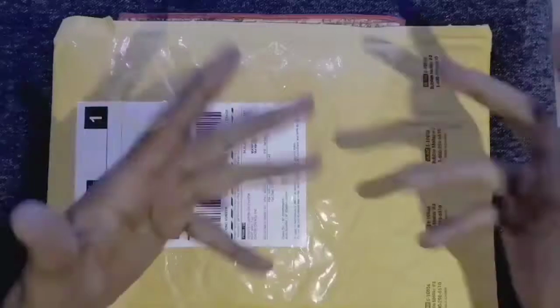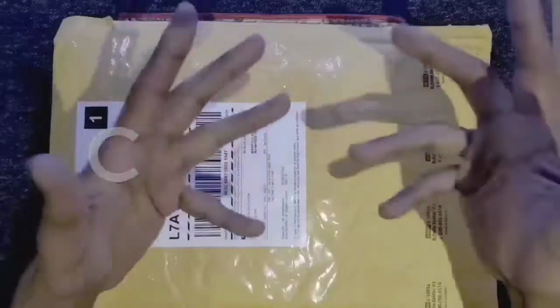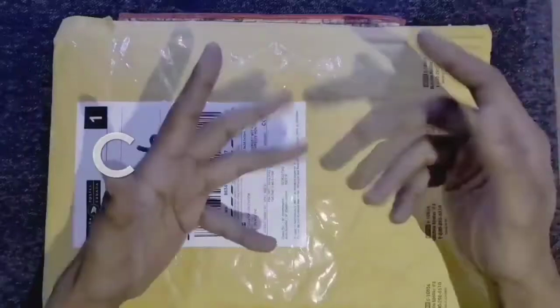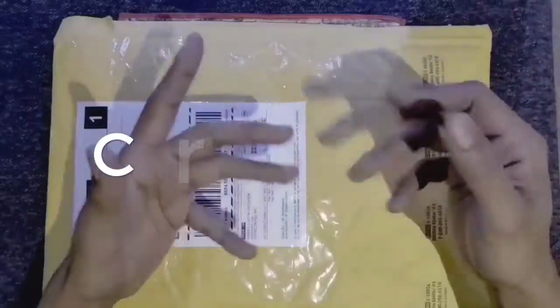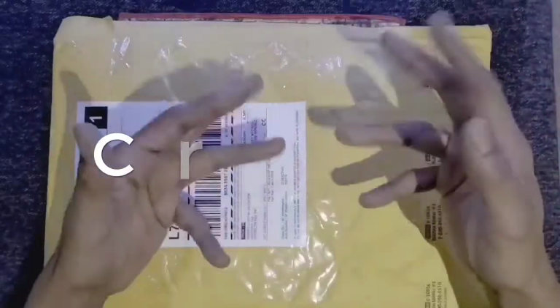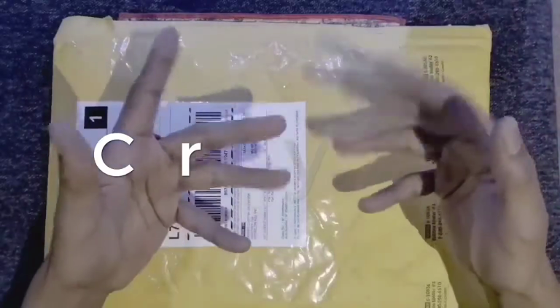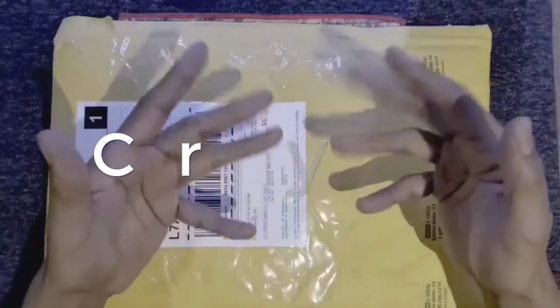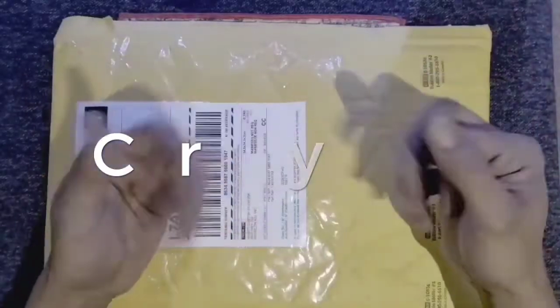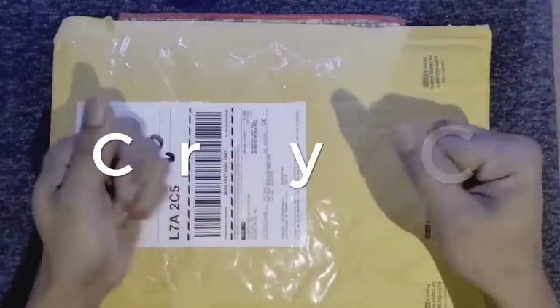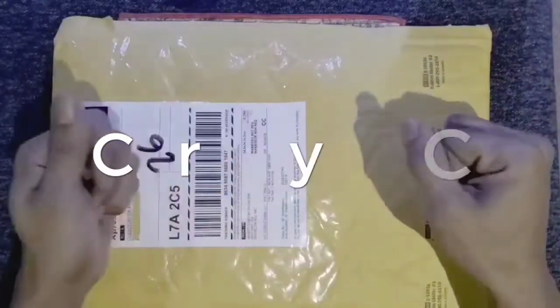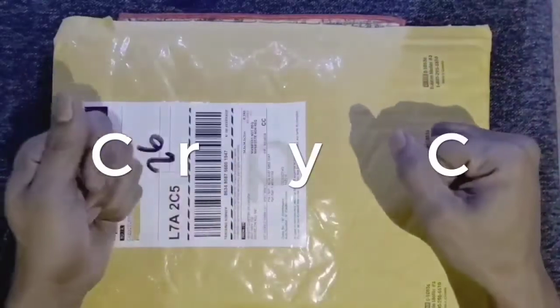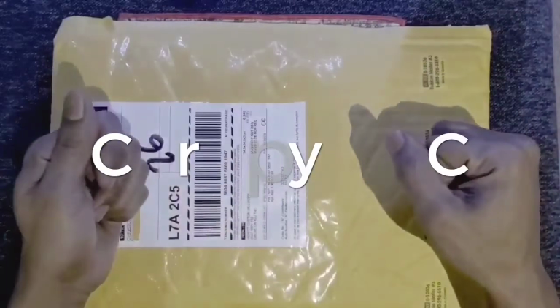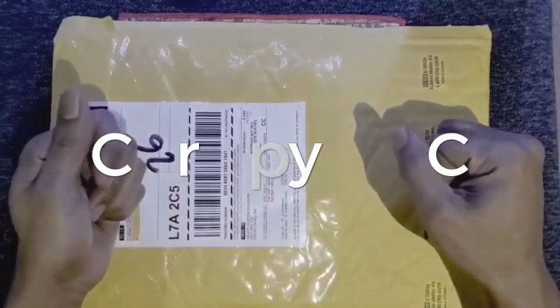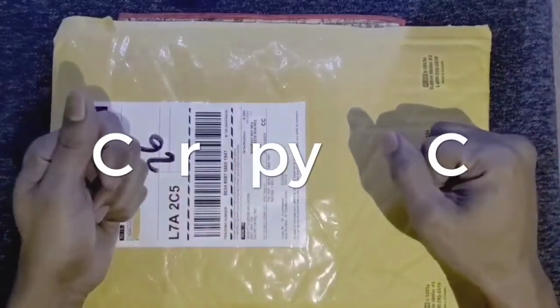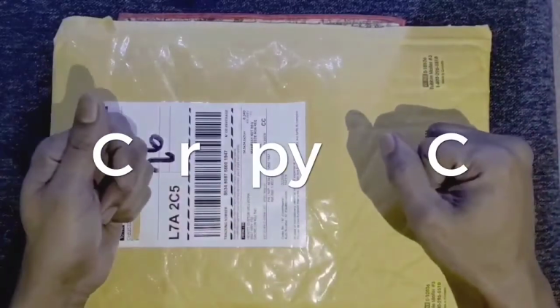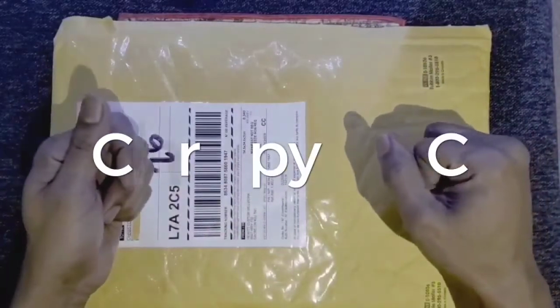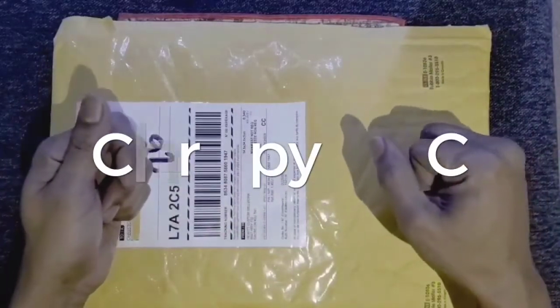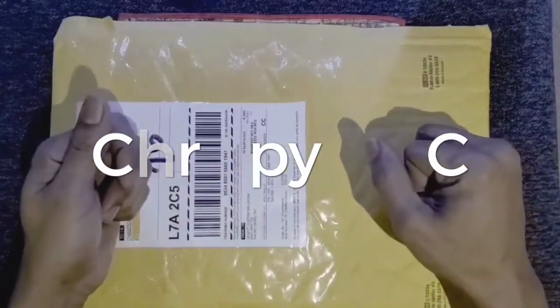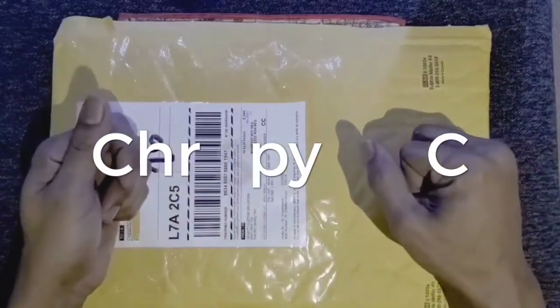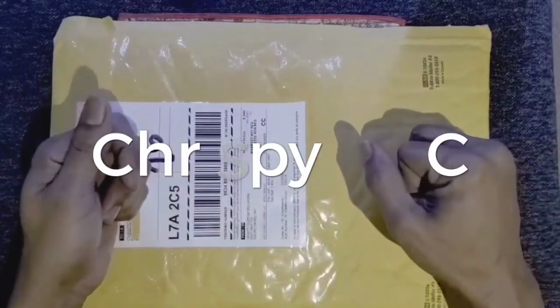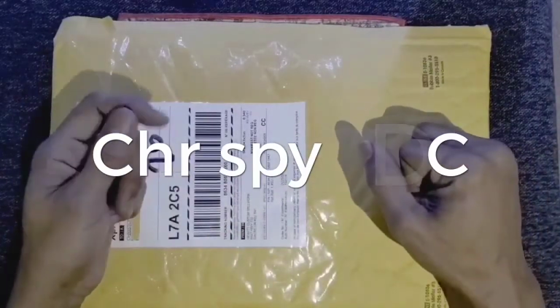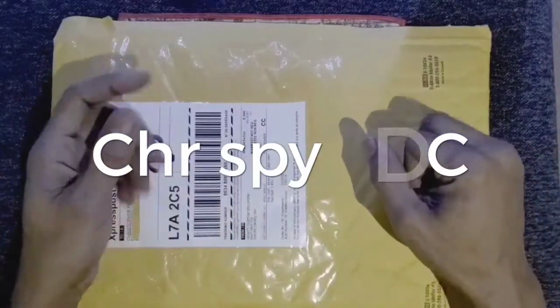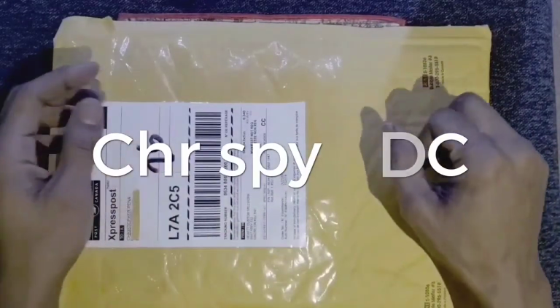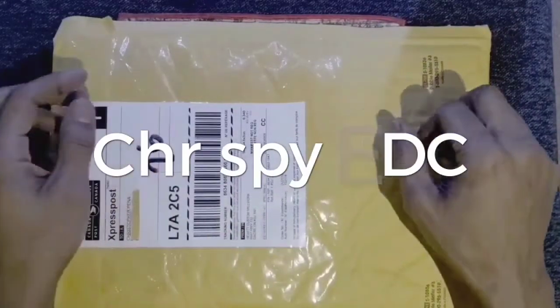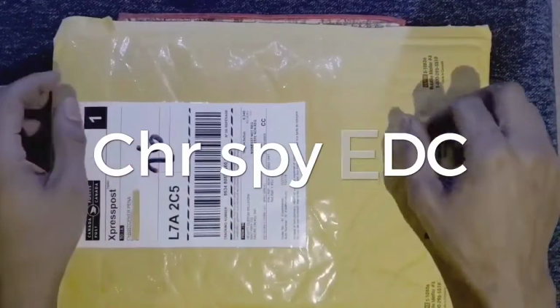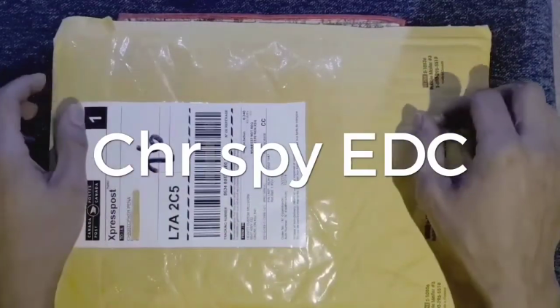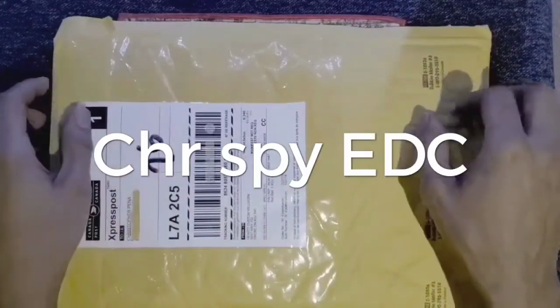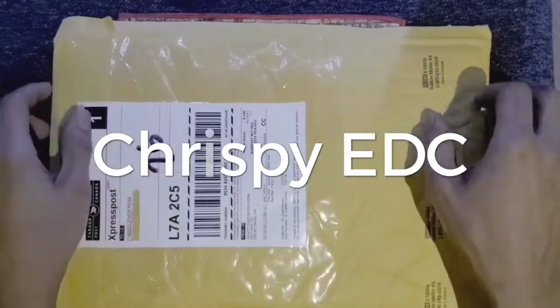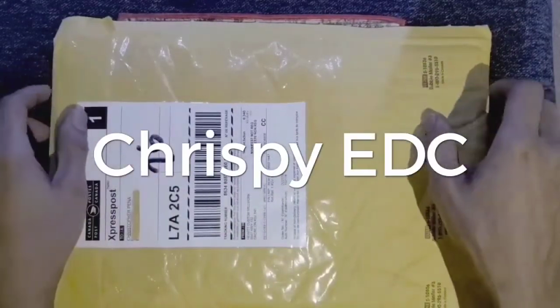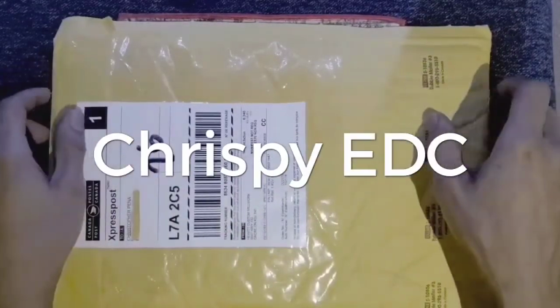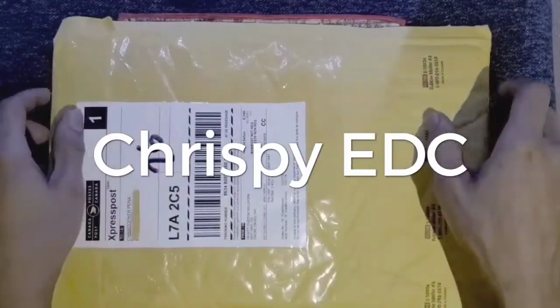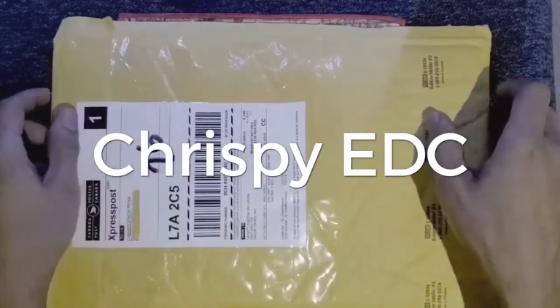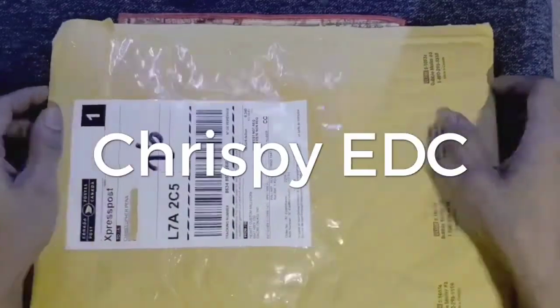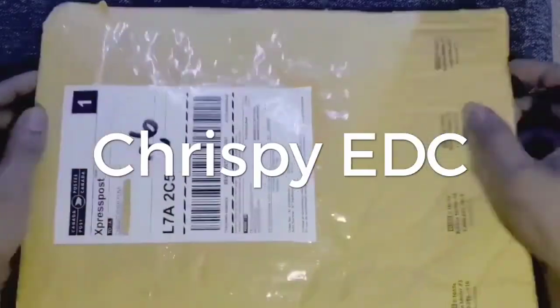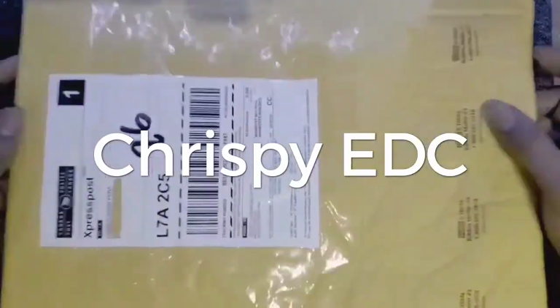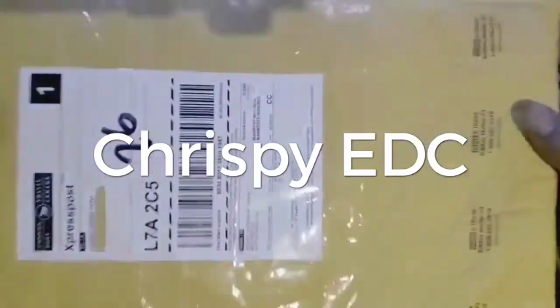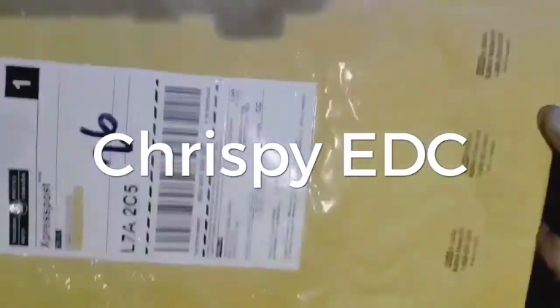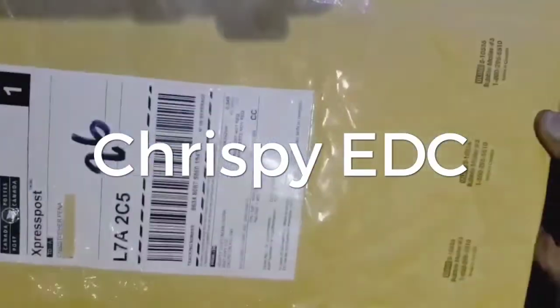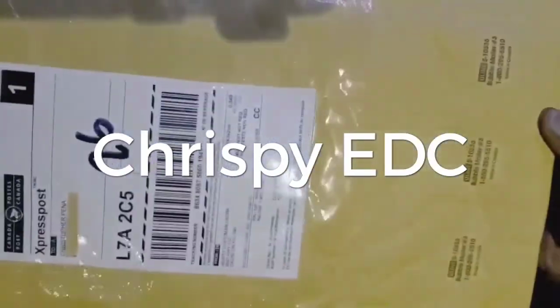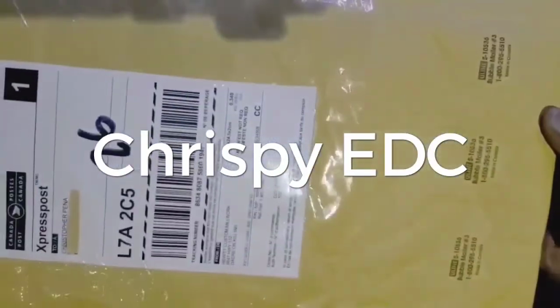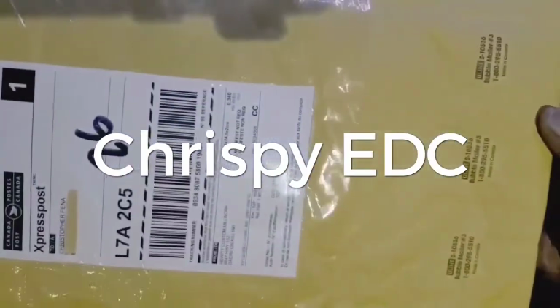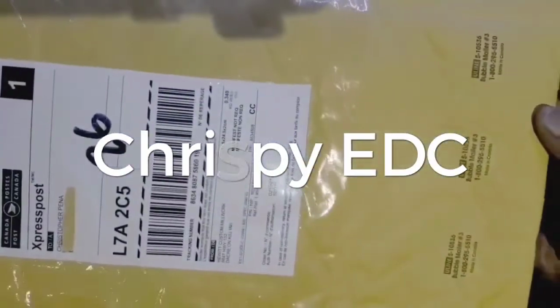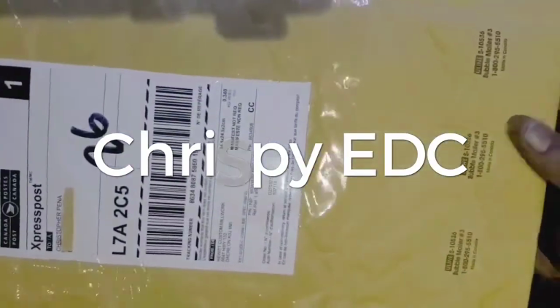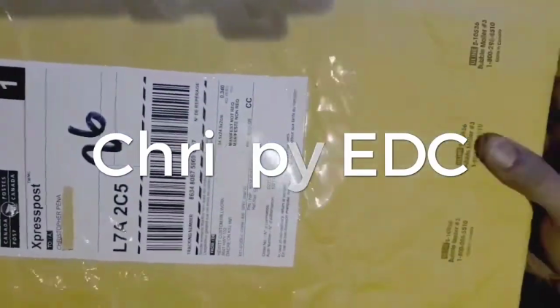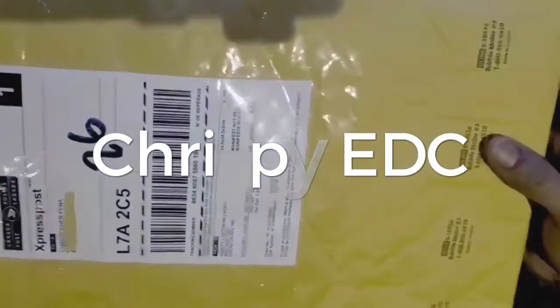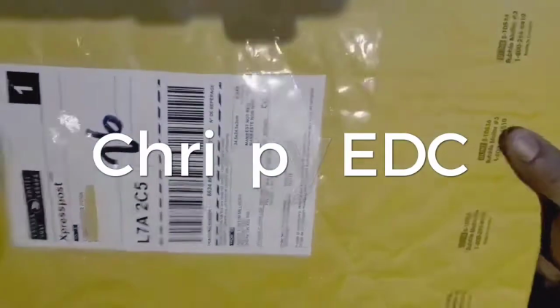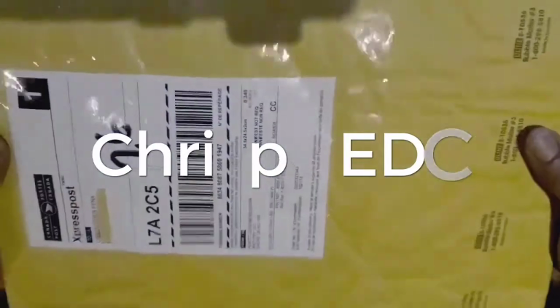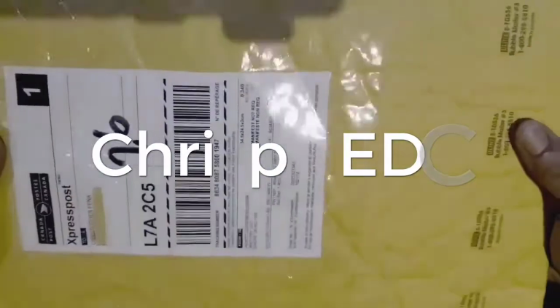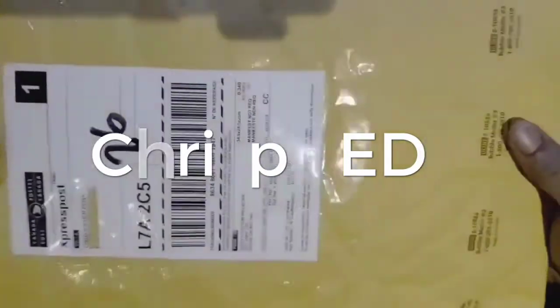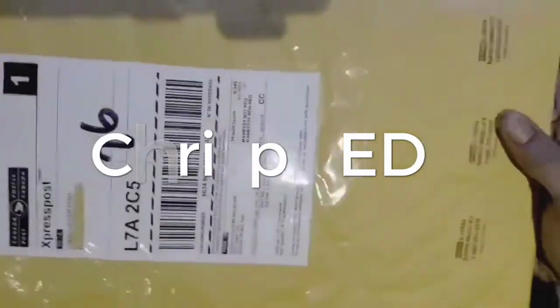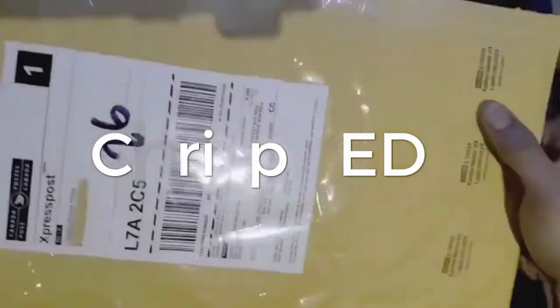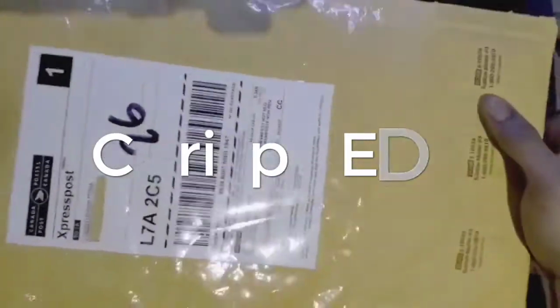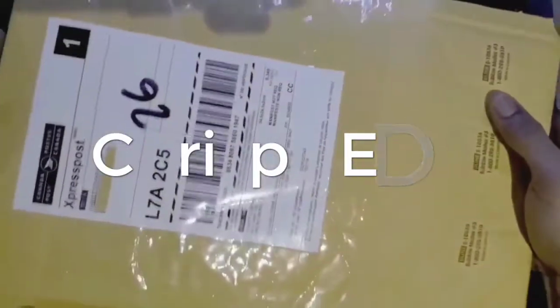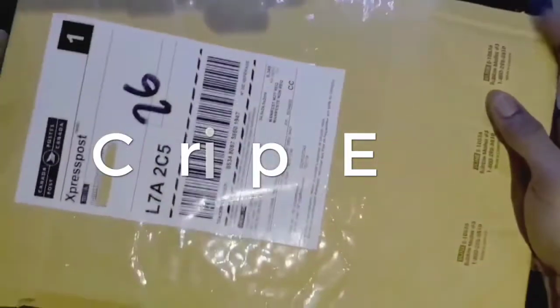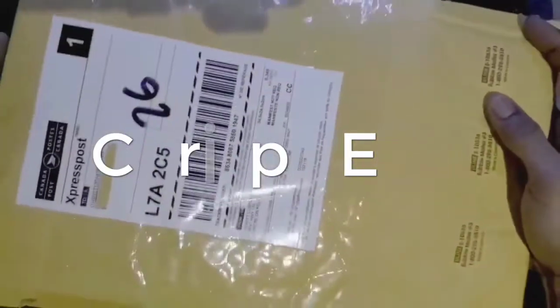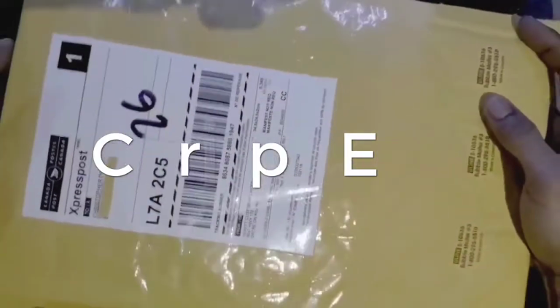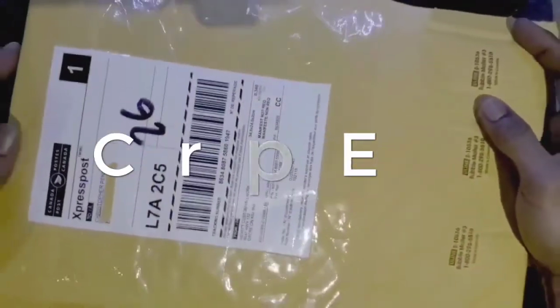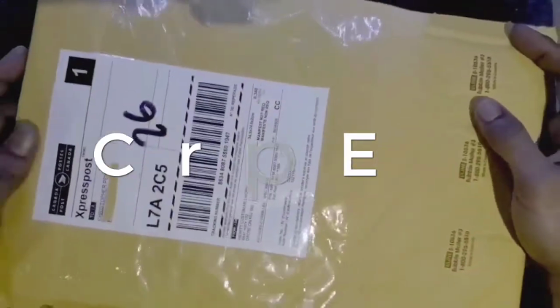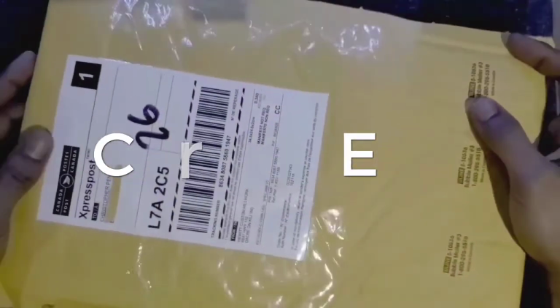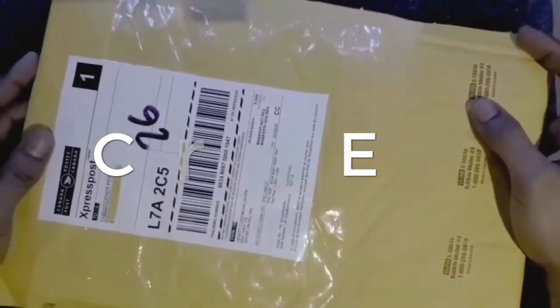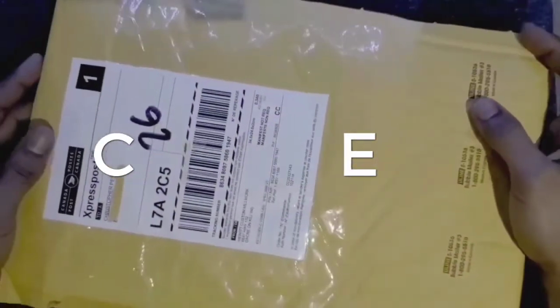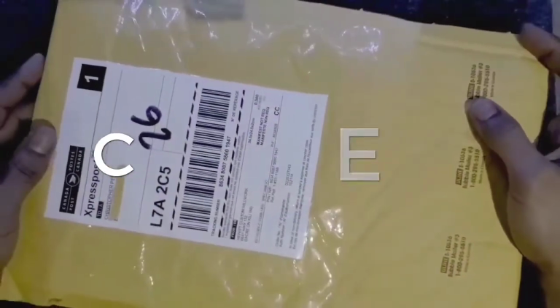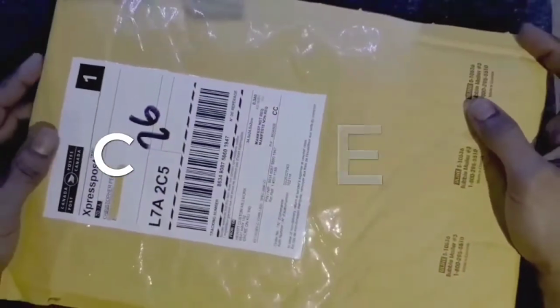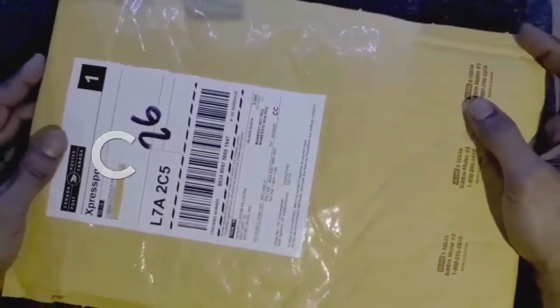What's going on guys, and welcome back to Crispy EDC. Got a package here in the mail. Gonna open her up.